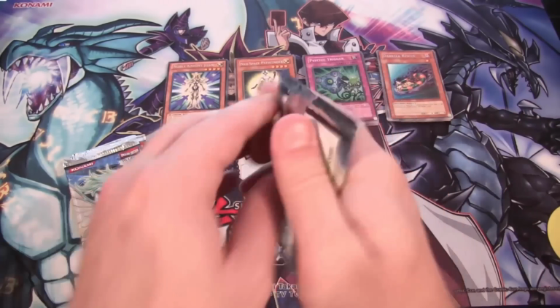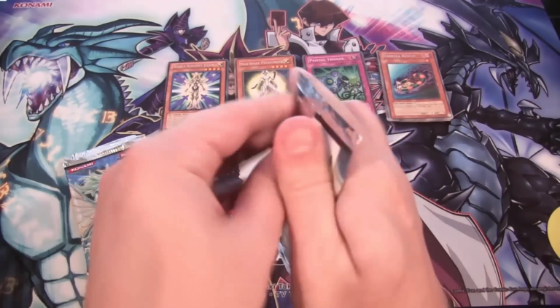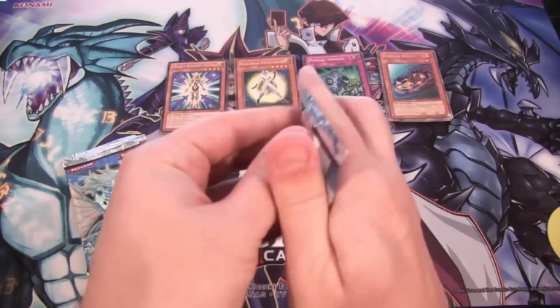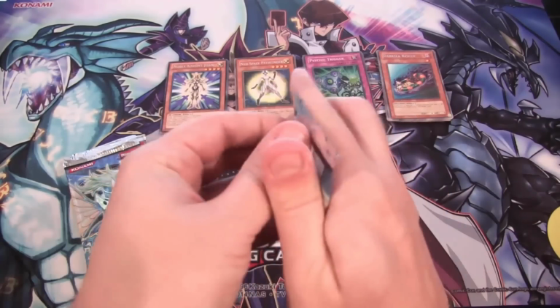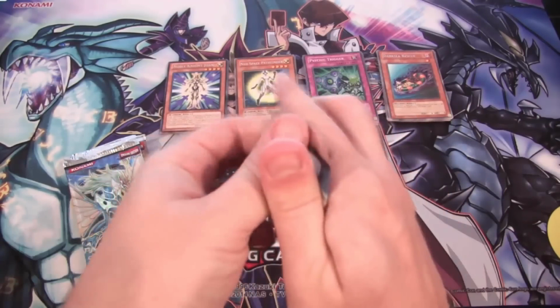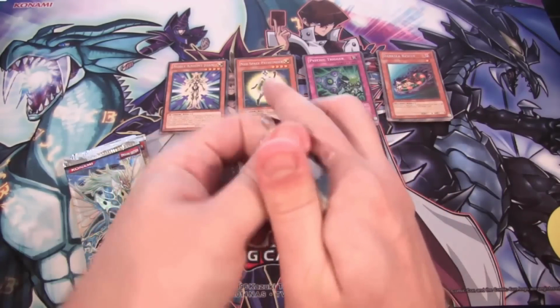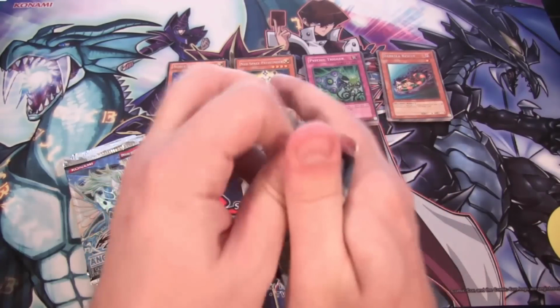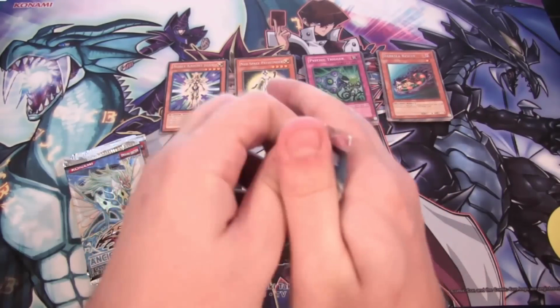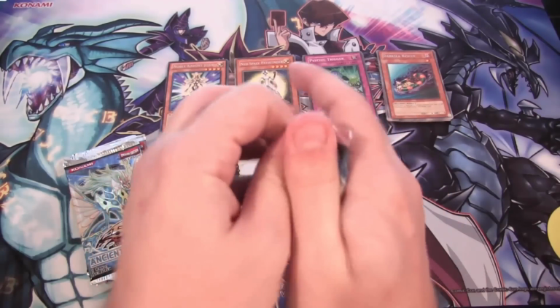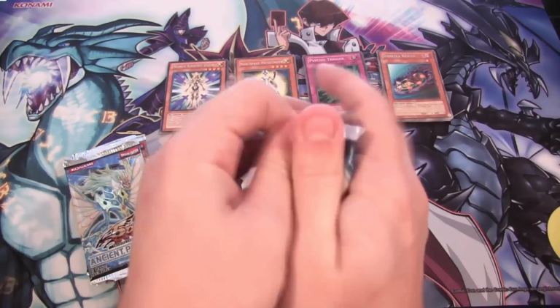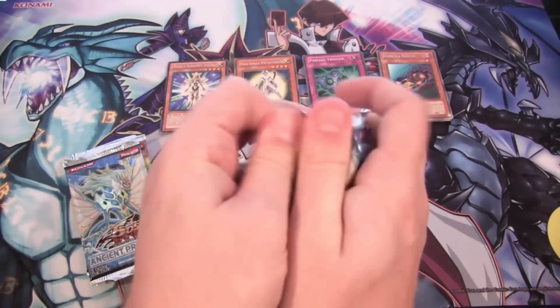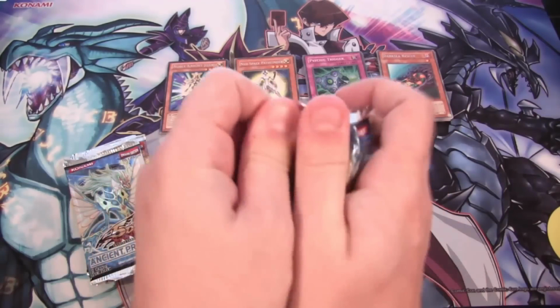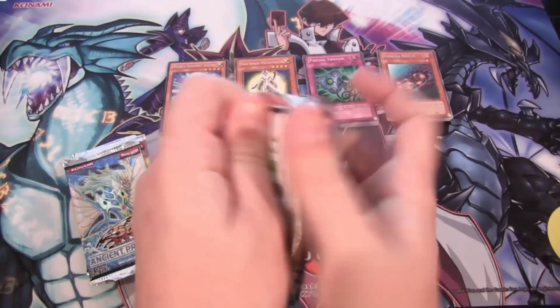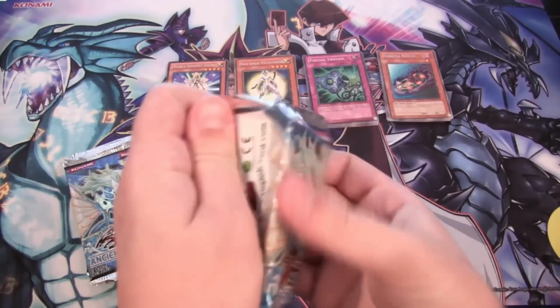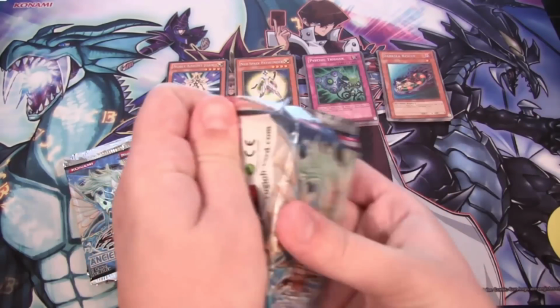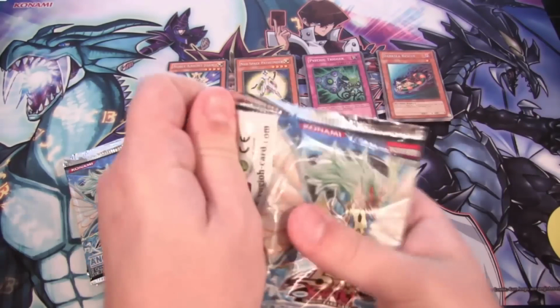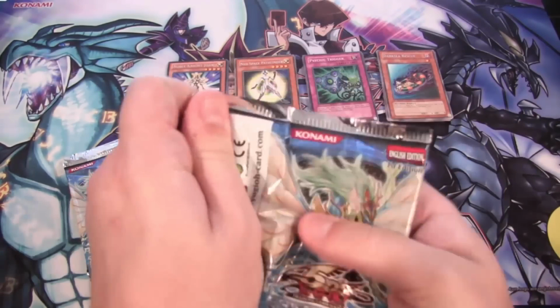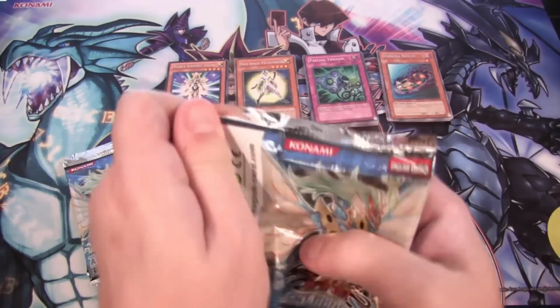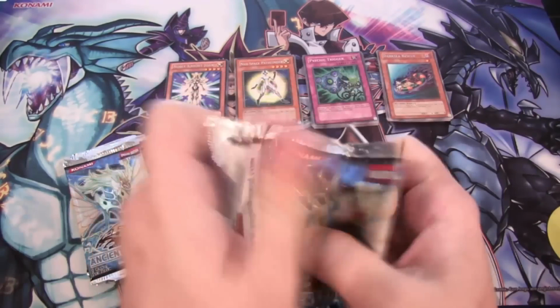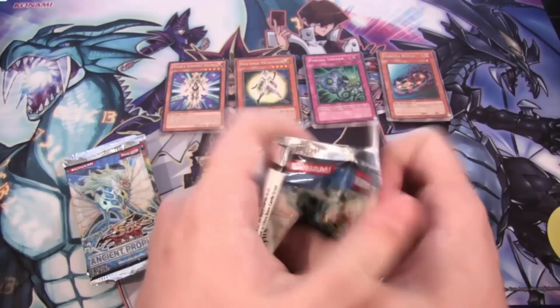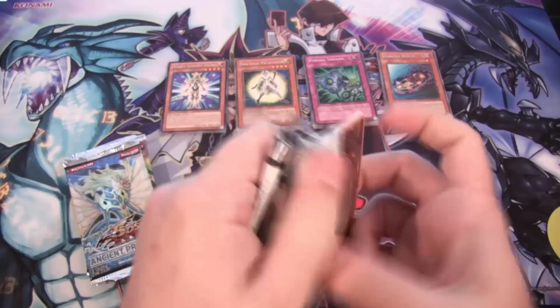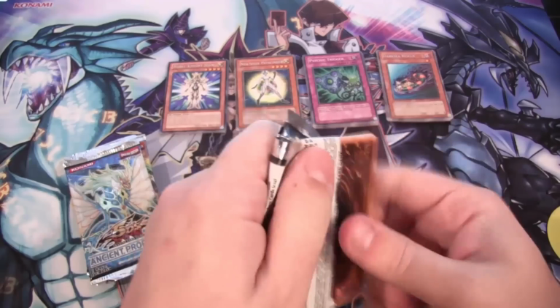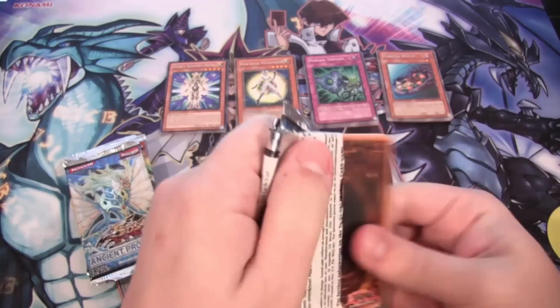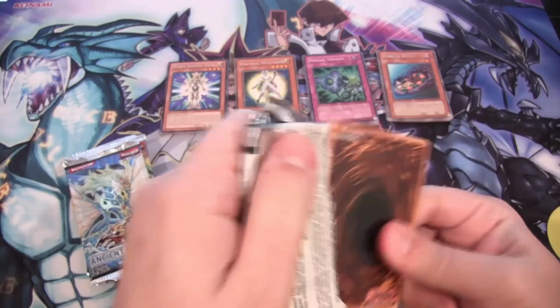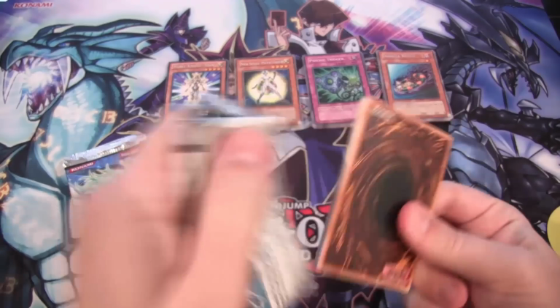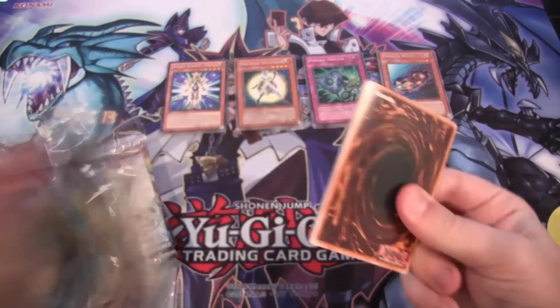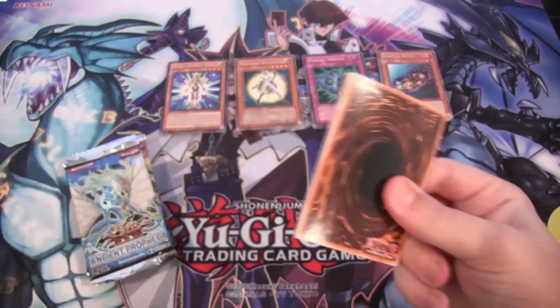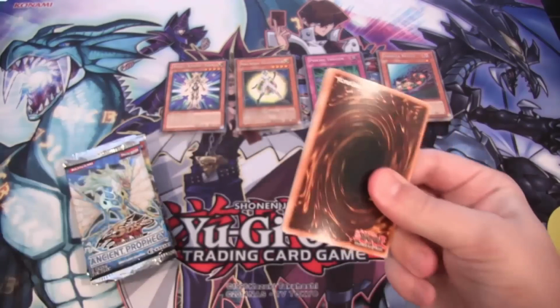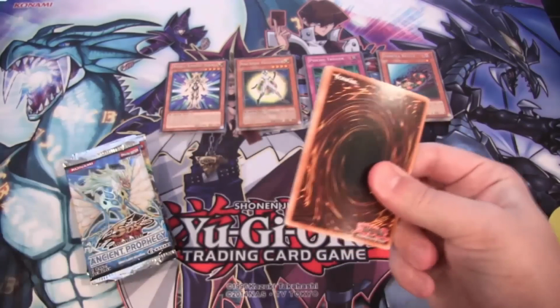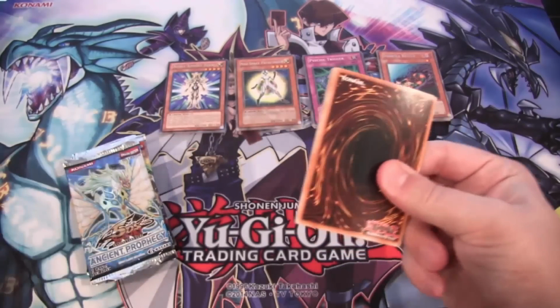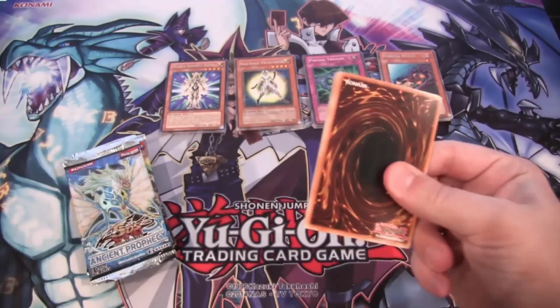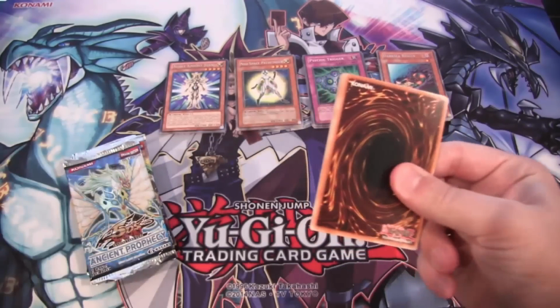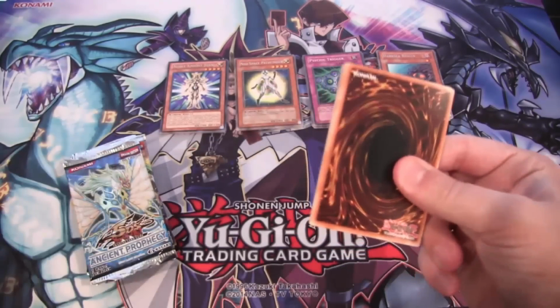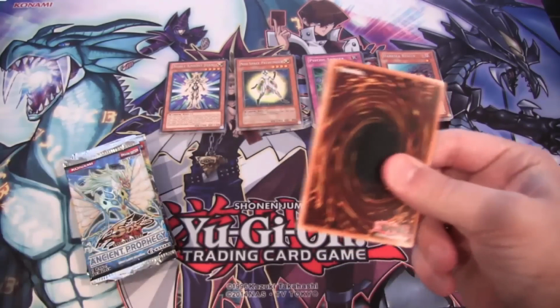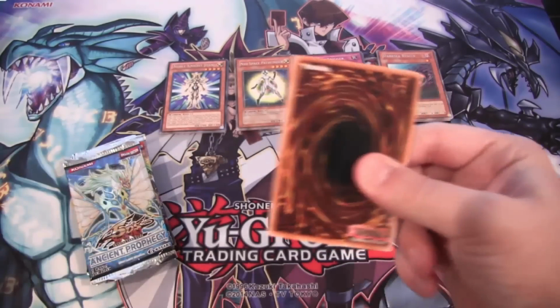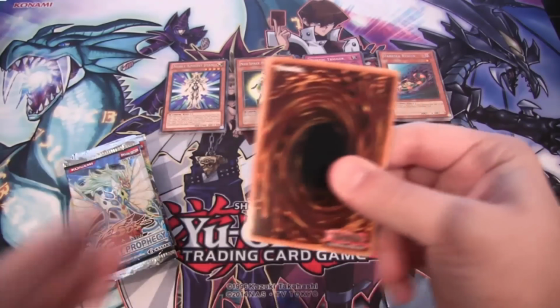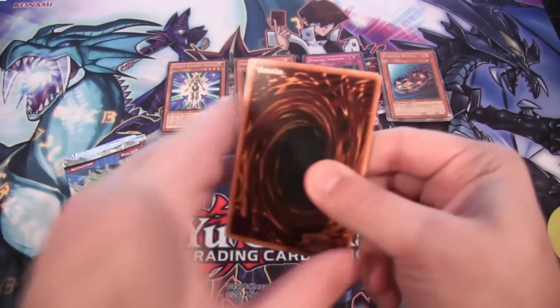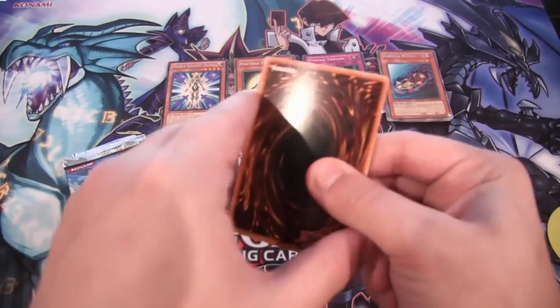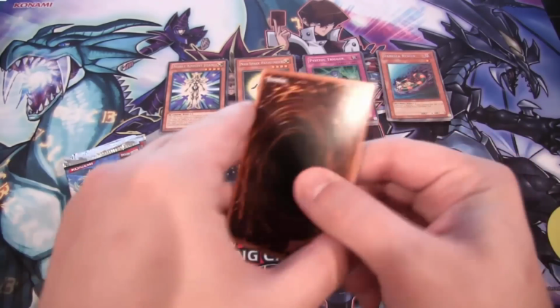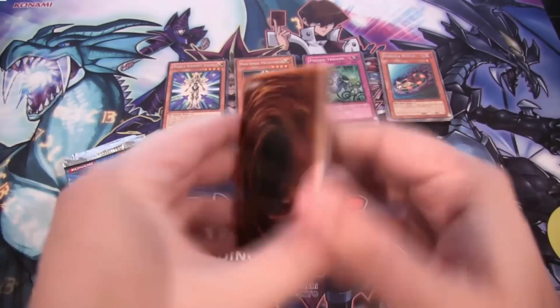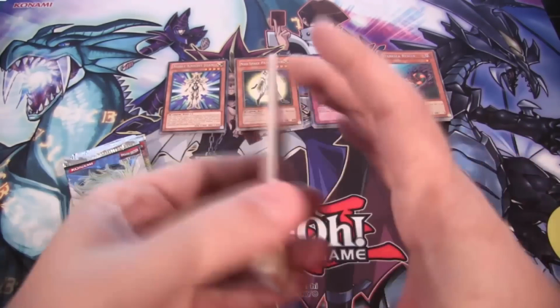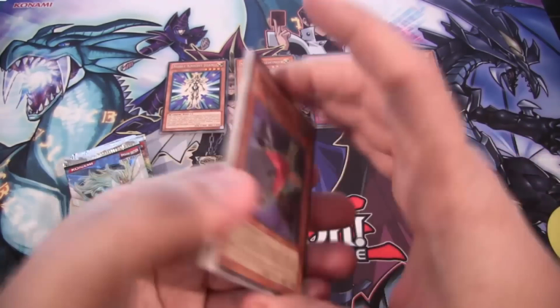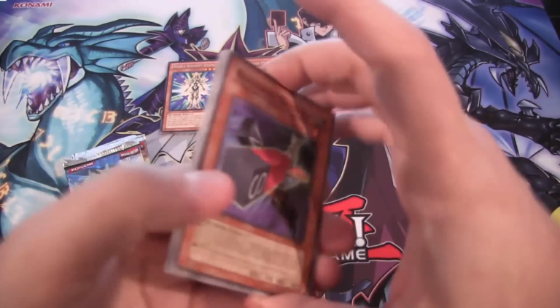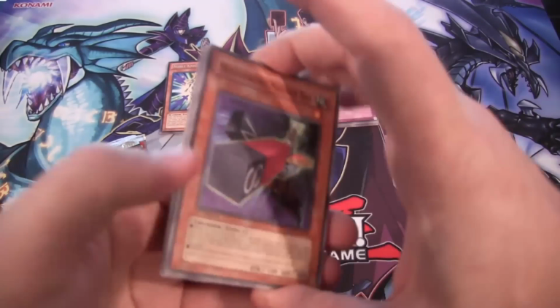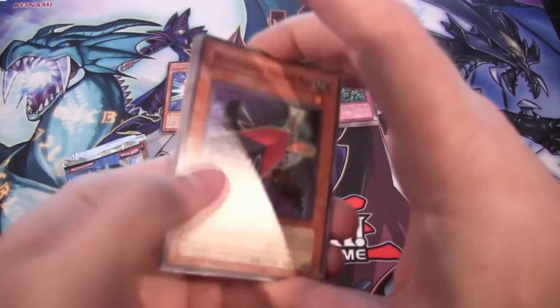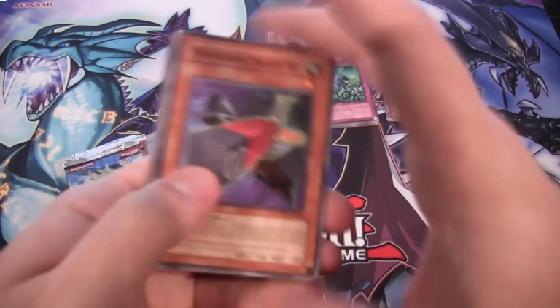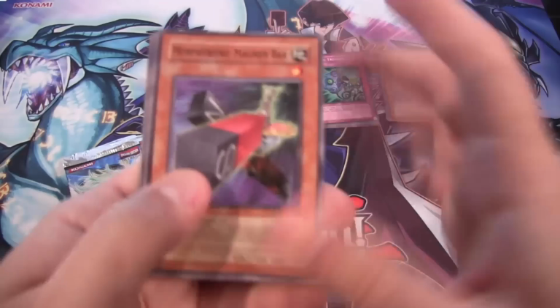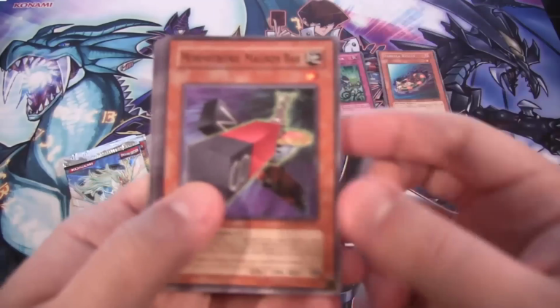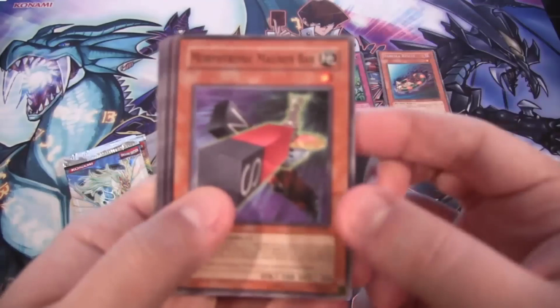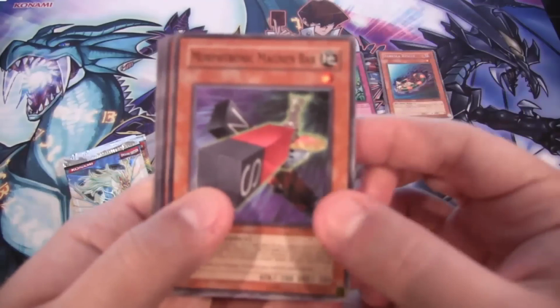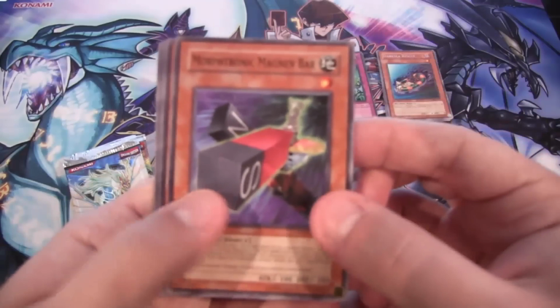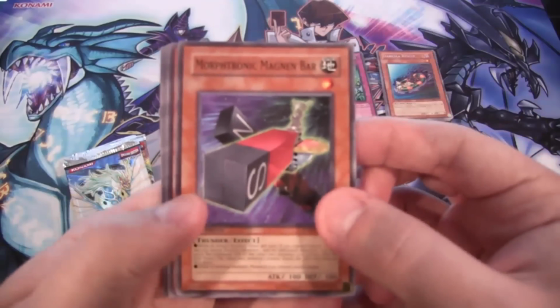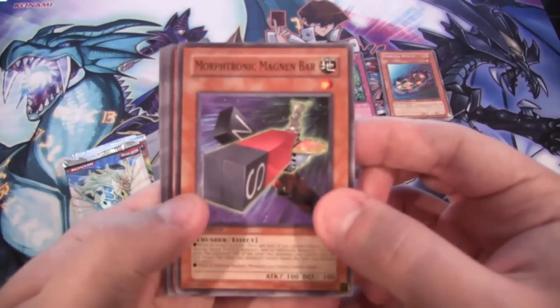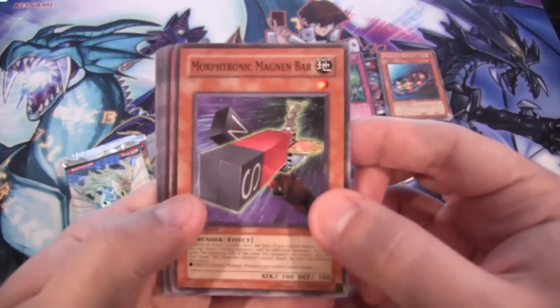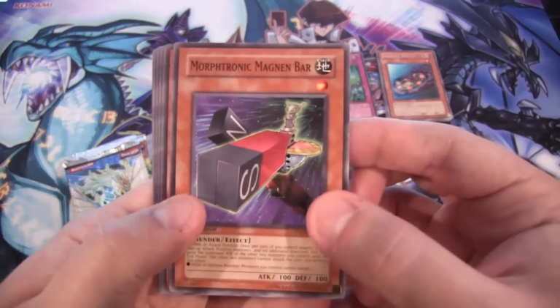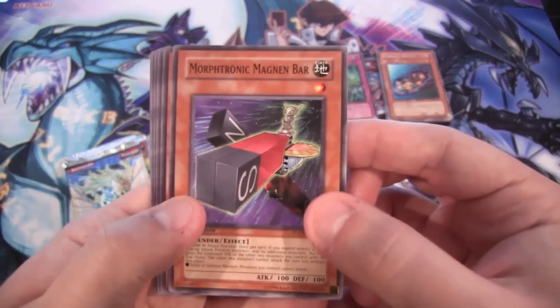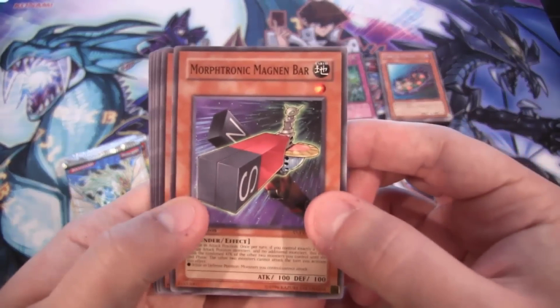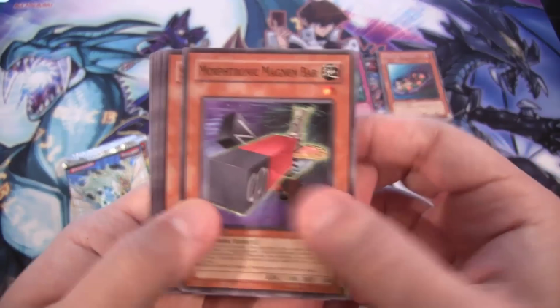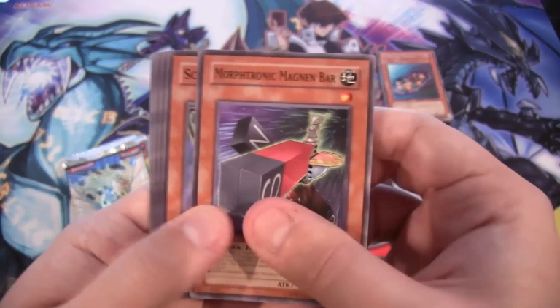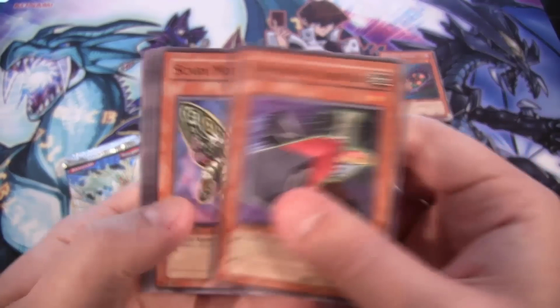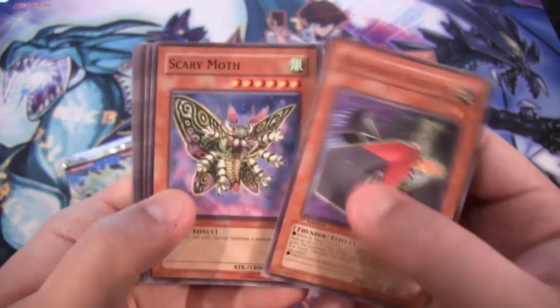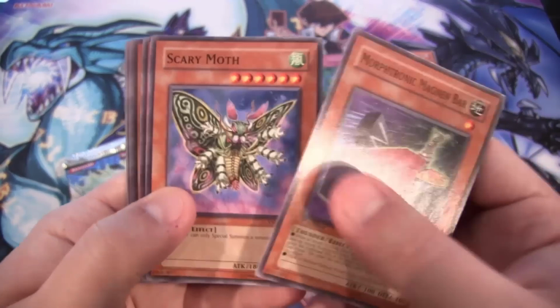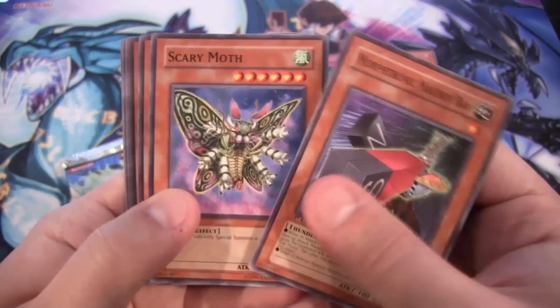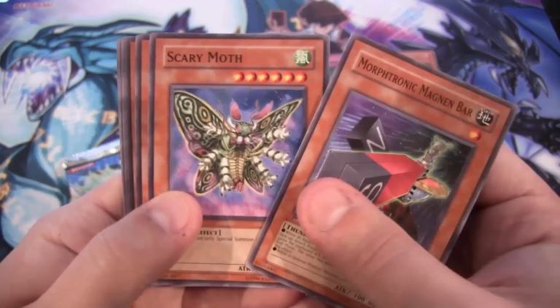We have Noble Knight Joan, rare, and another Ancient Prophecy pack. Come on, Ancient Fairy Dragon — if you open up Ancient Prophecy packs, I think that'd be pretty cool to get one.